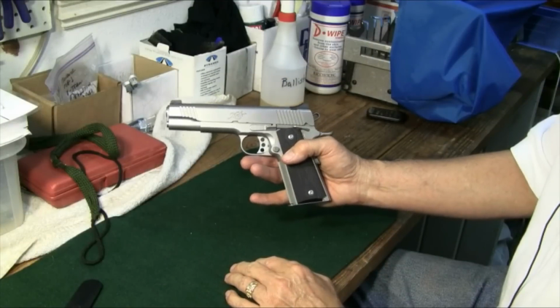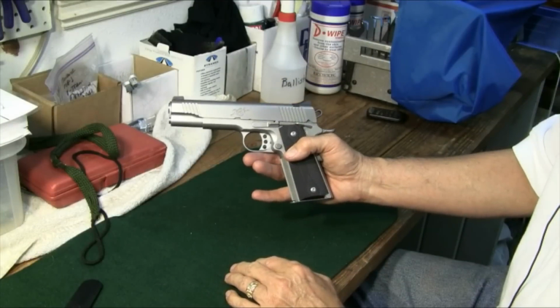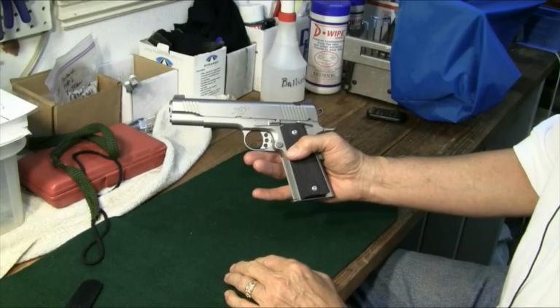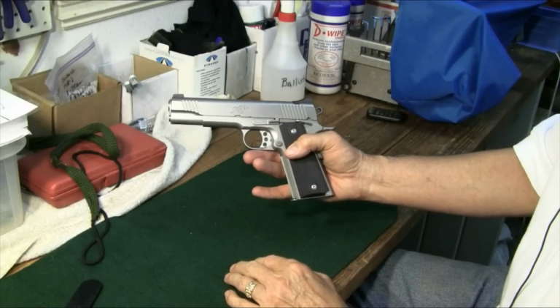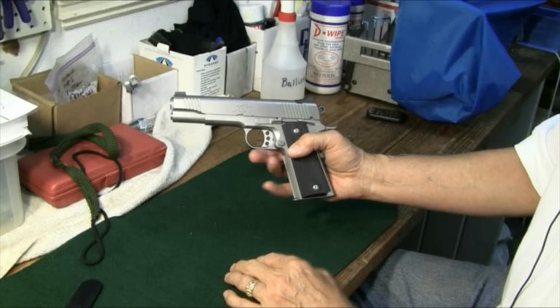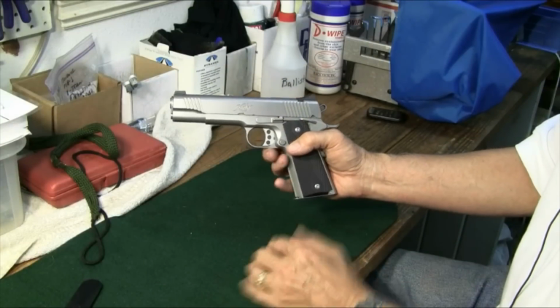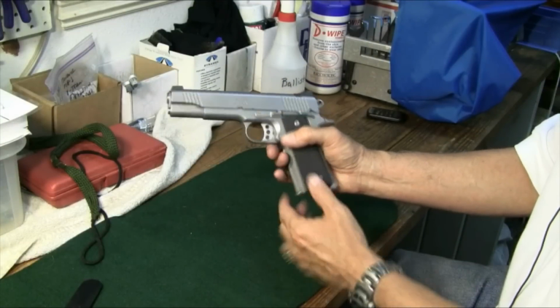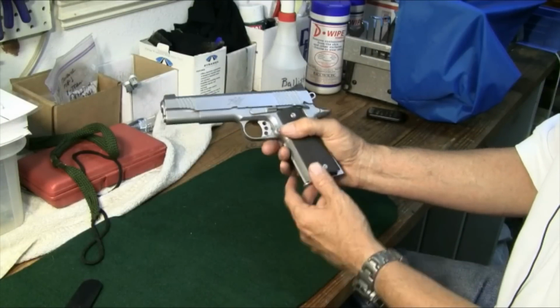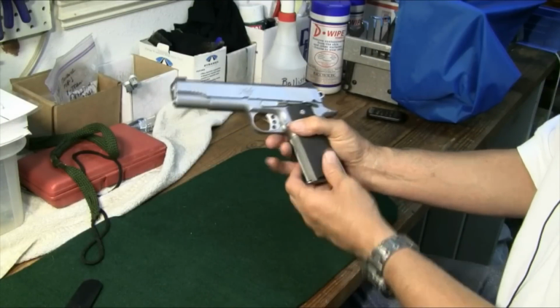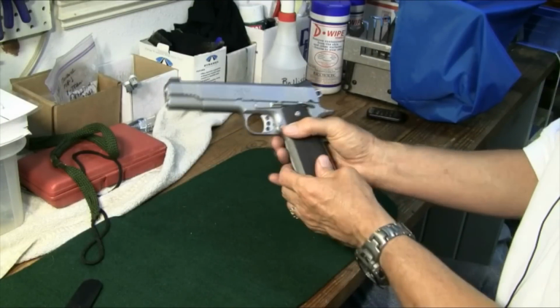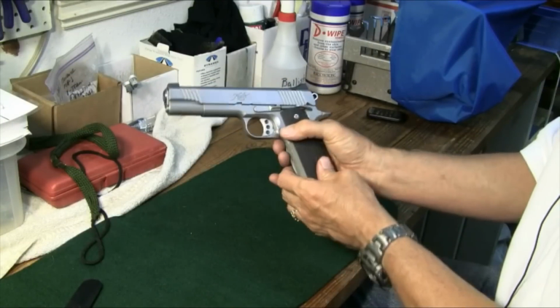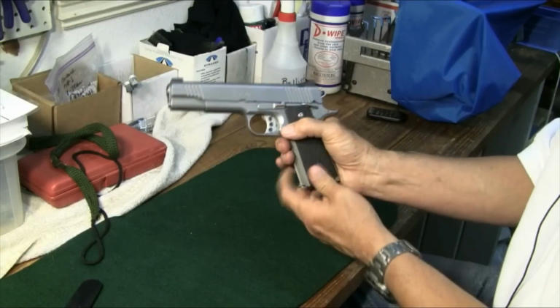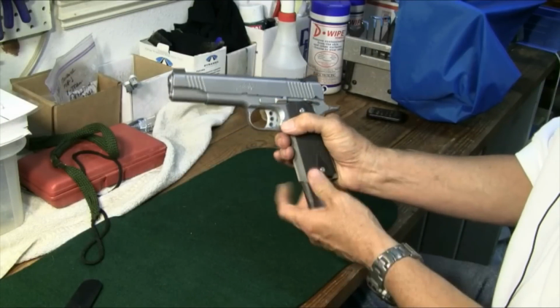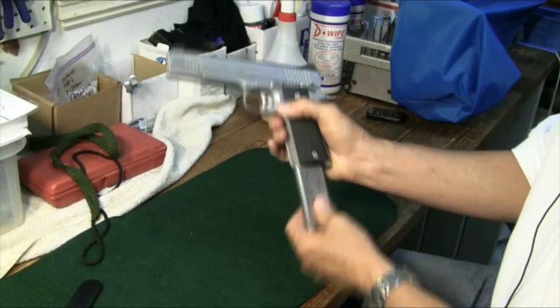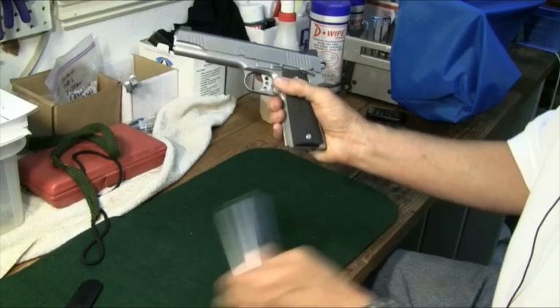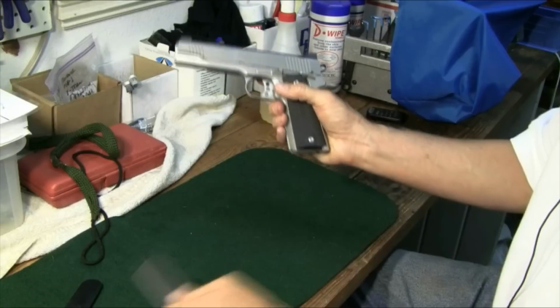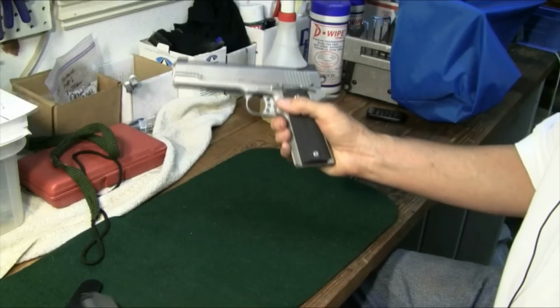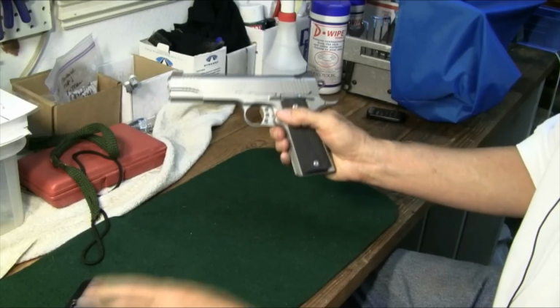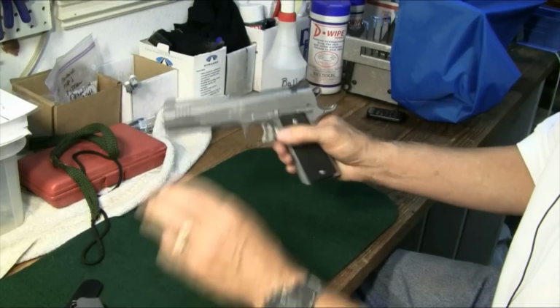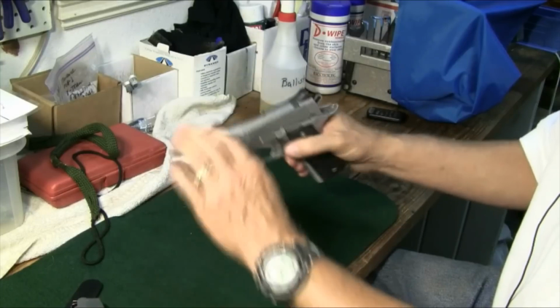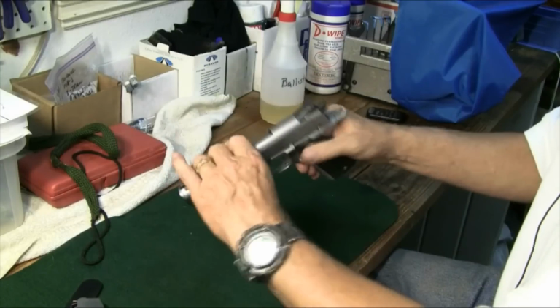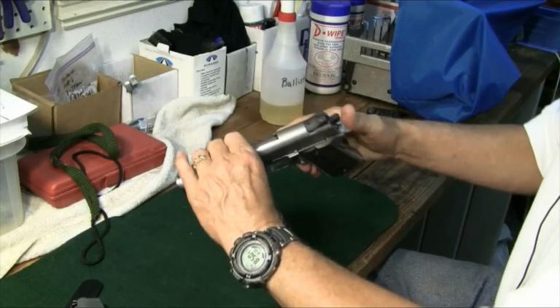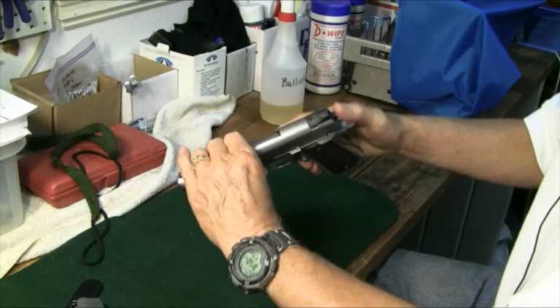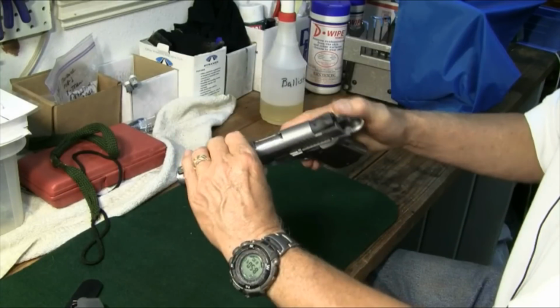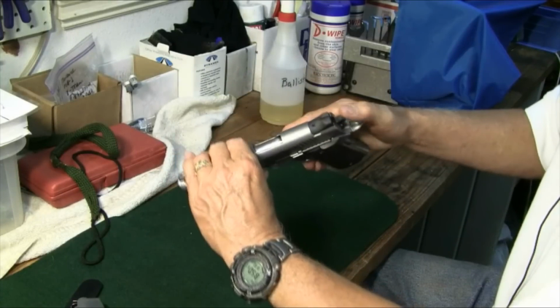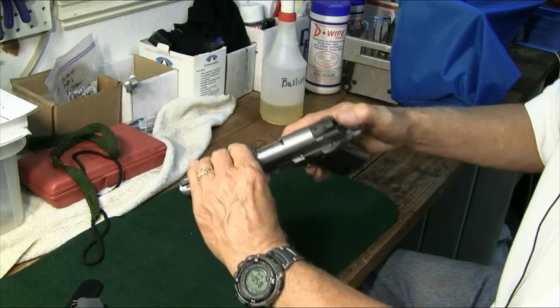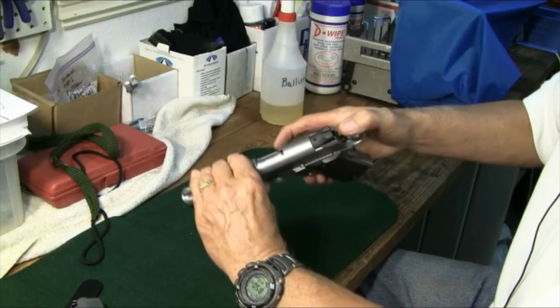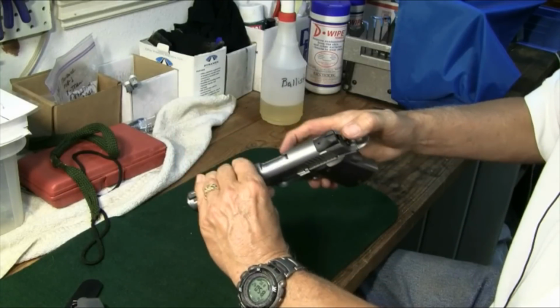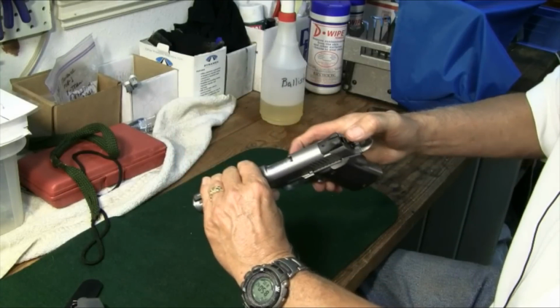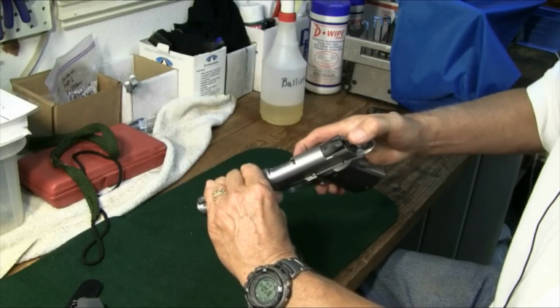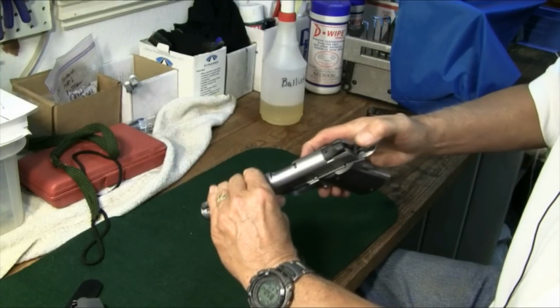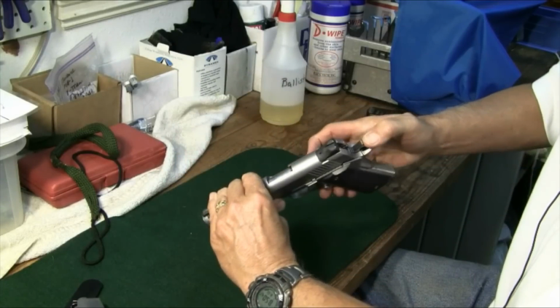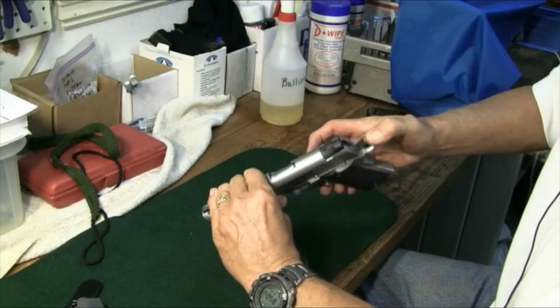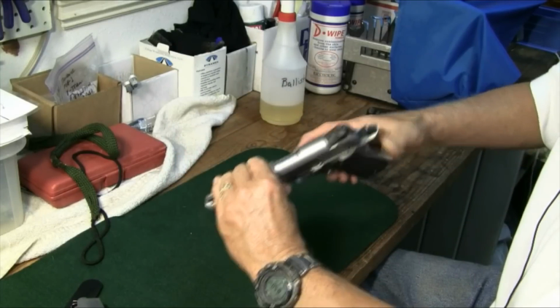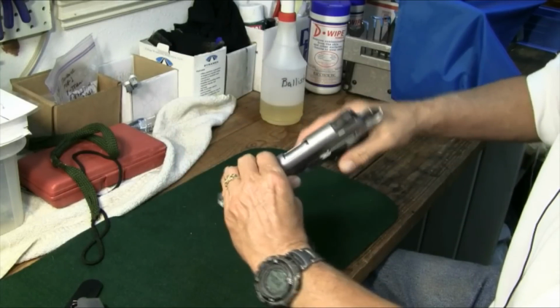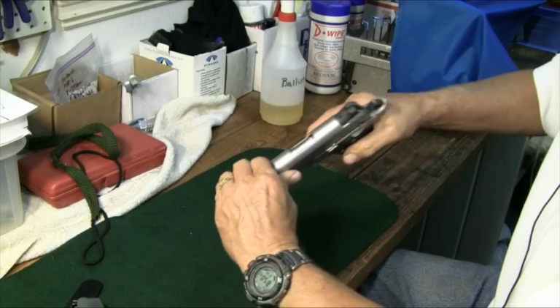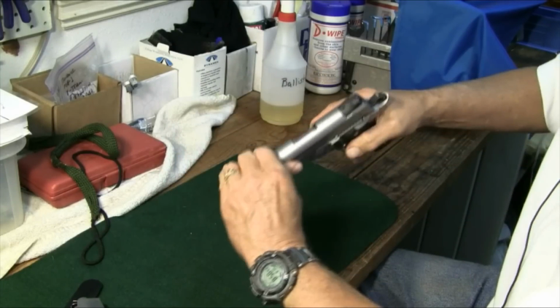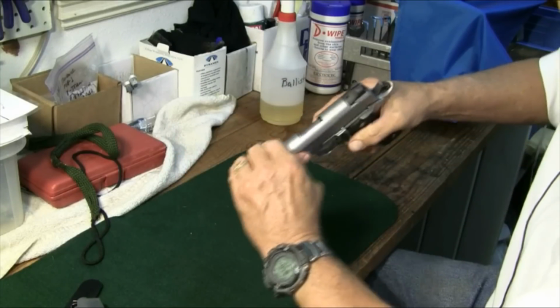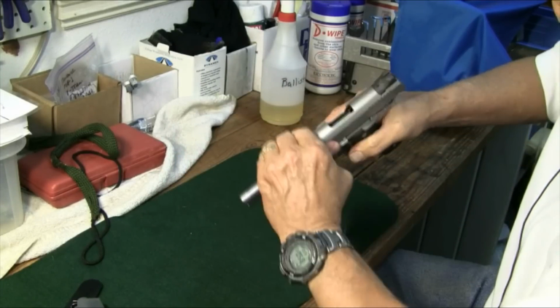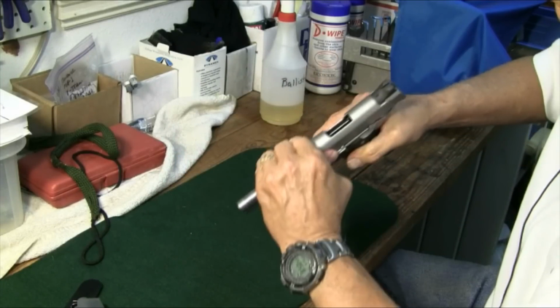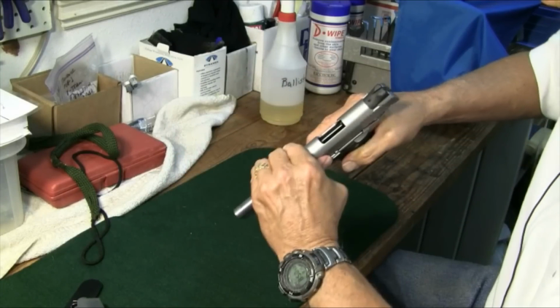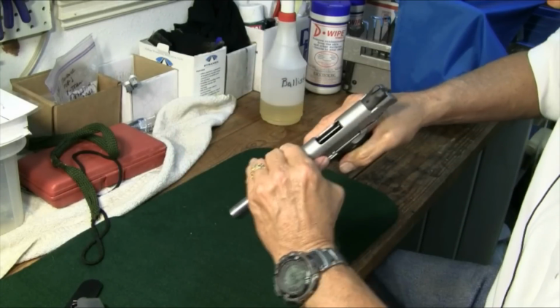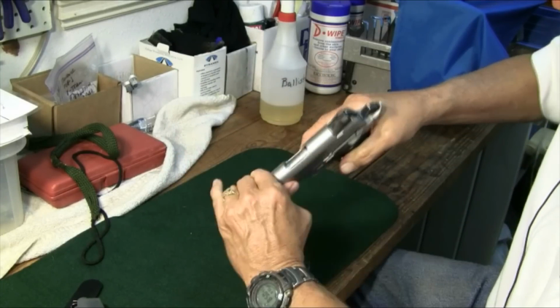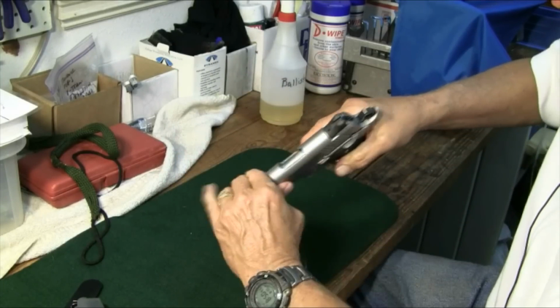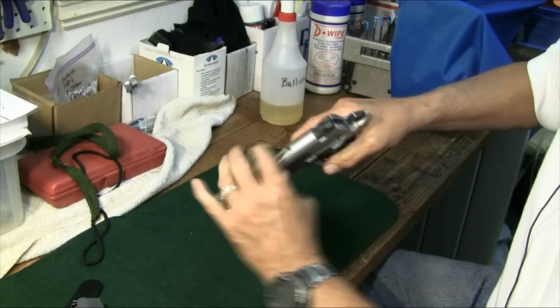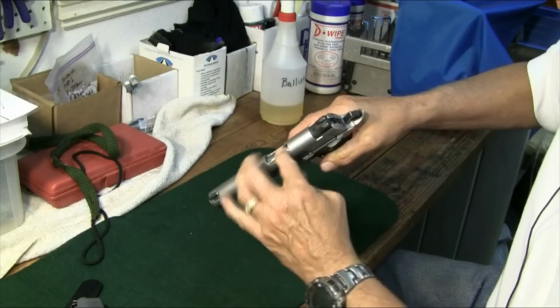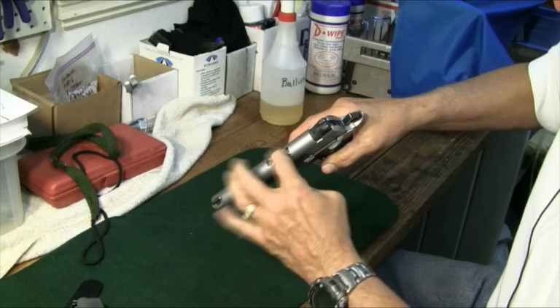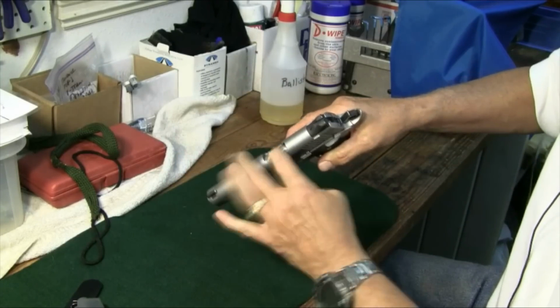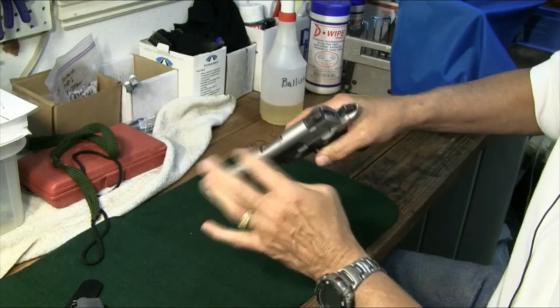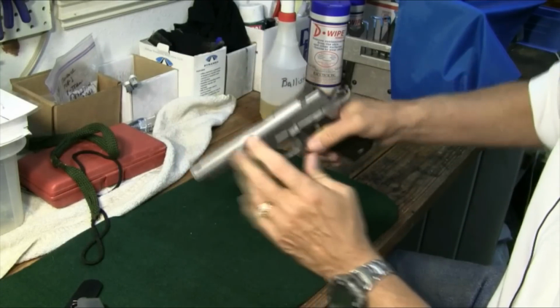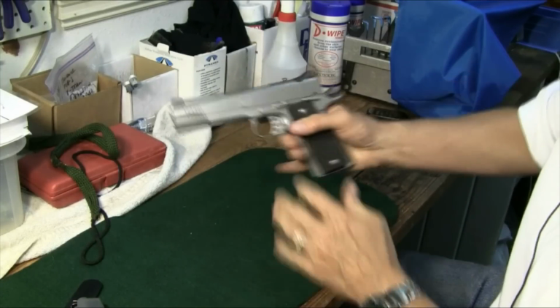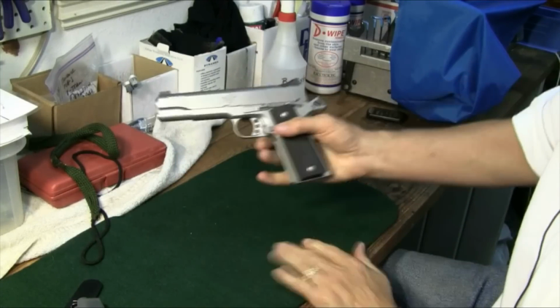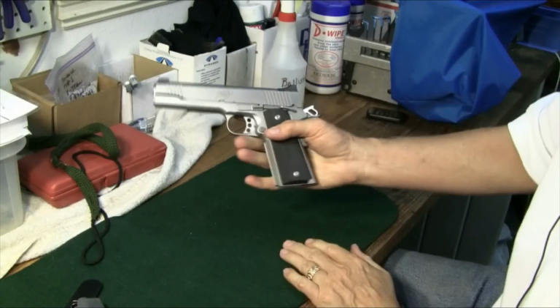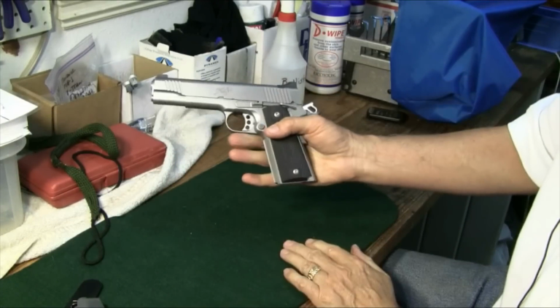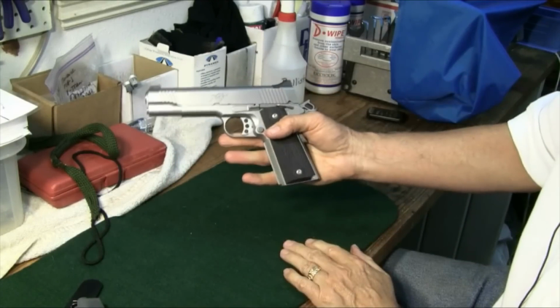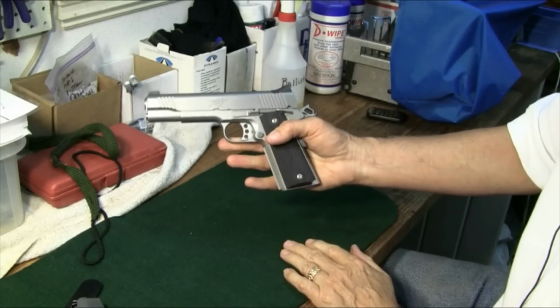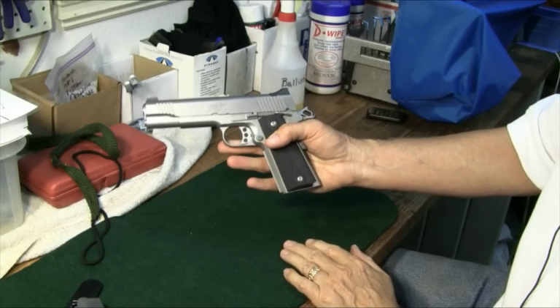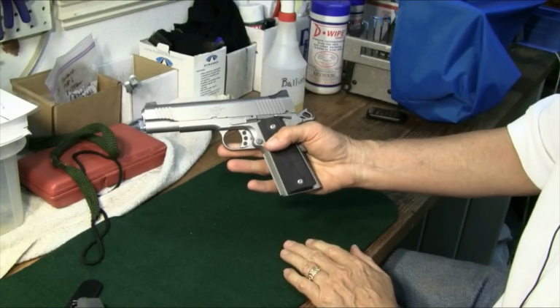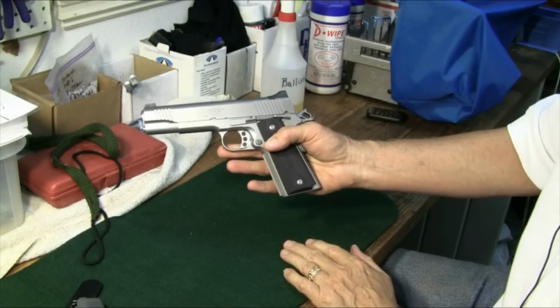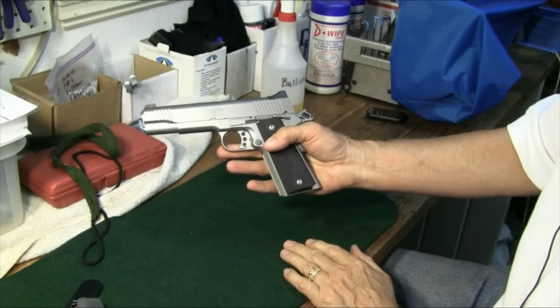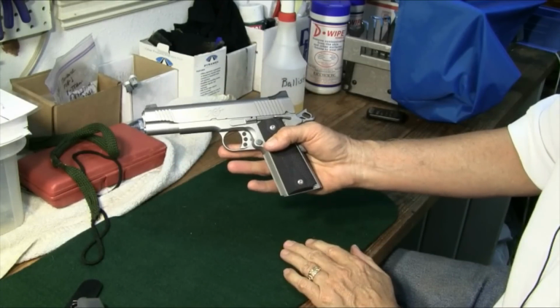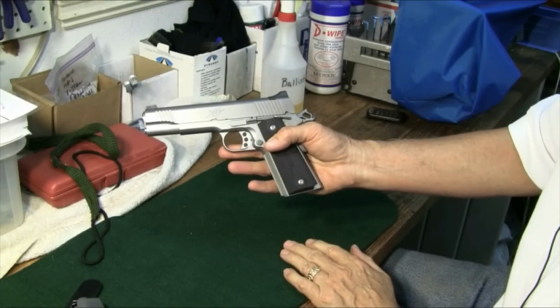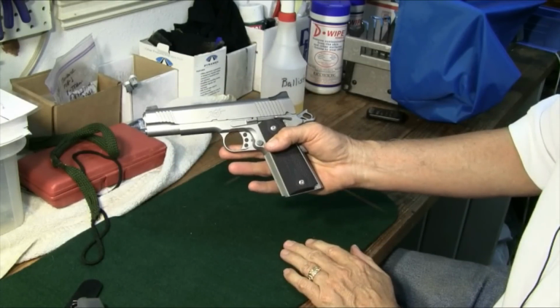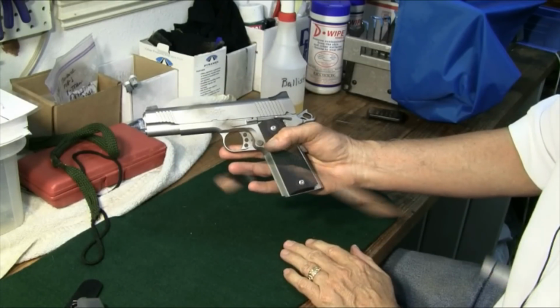So the first thing as always, we're going to get the magazine out. We're going to make sure that we're clear — and we are. Everything's ready to break down.